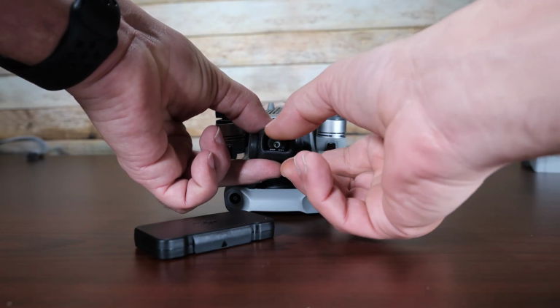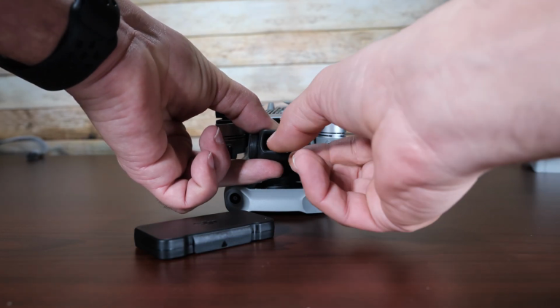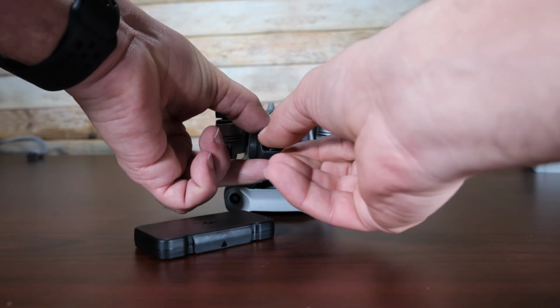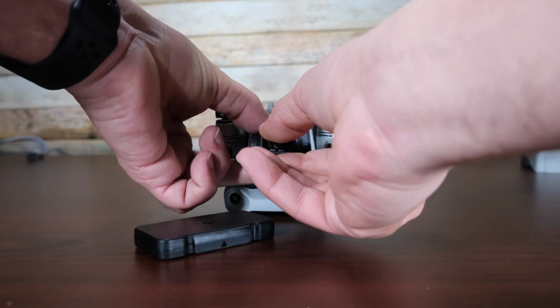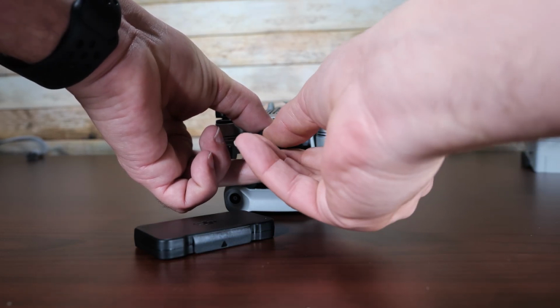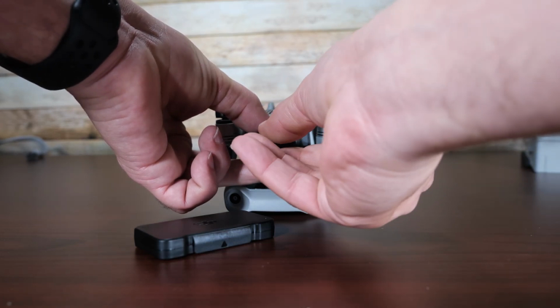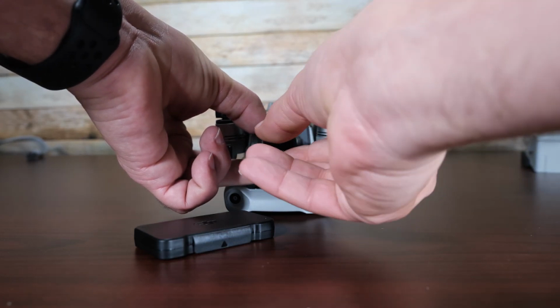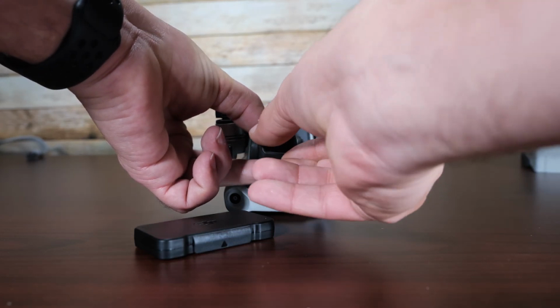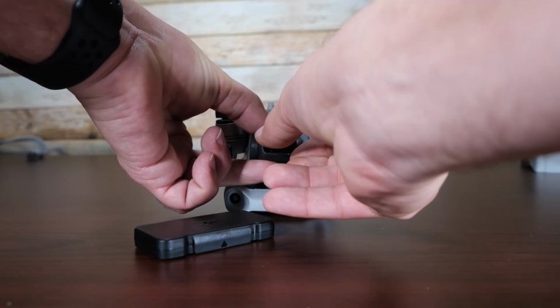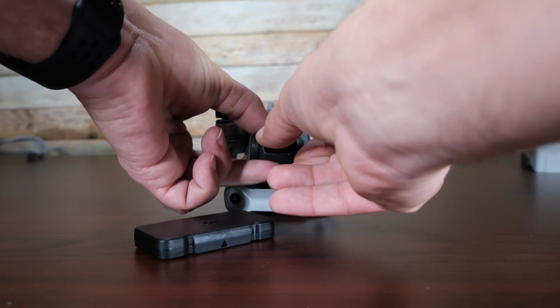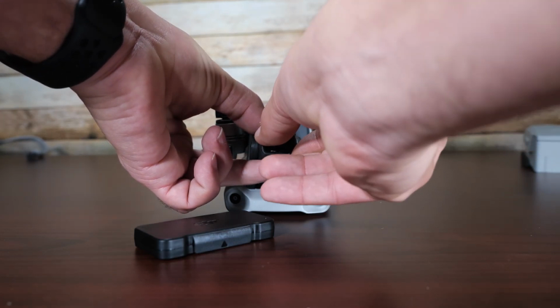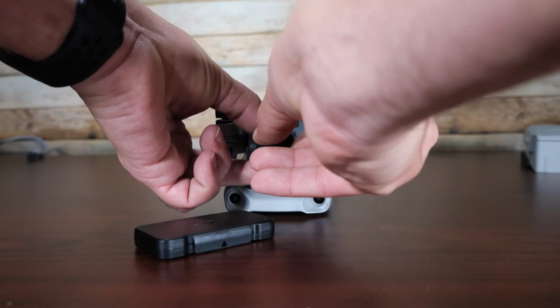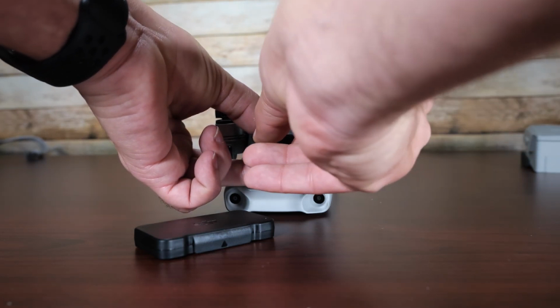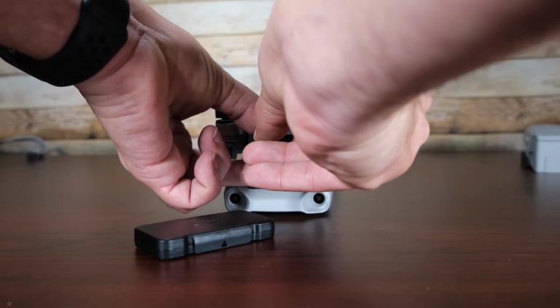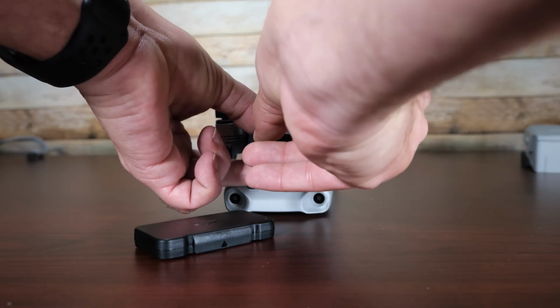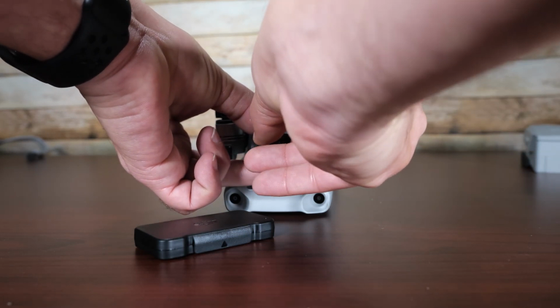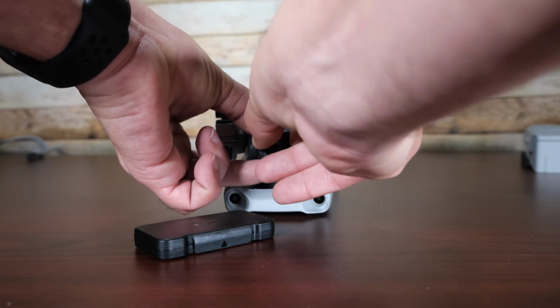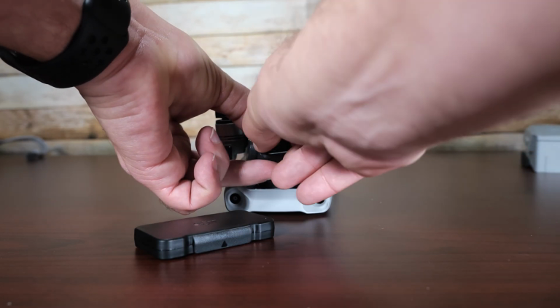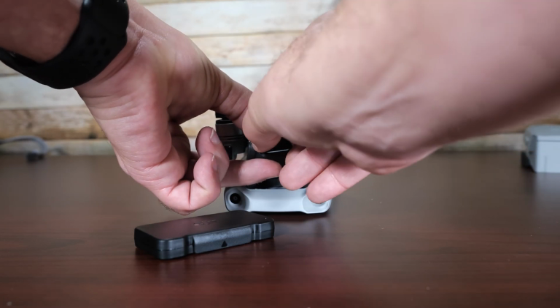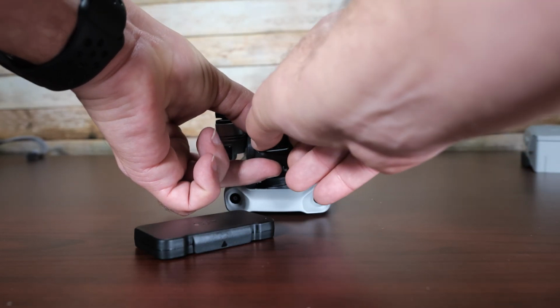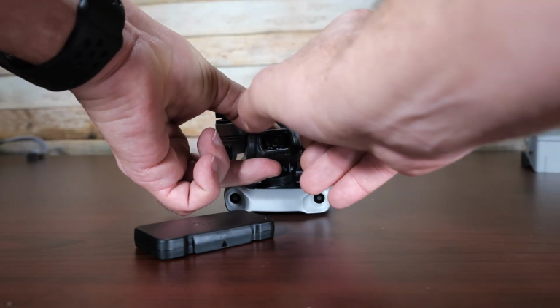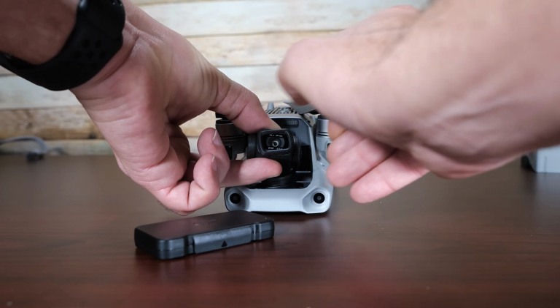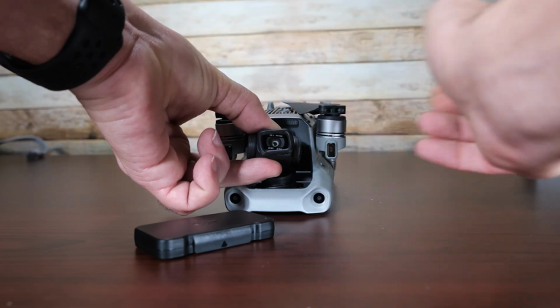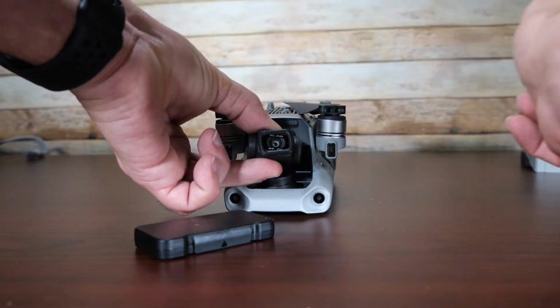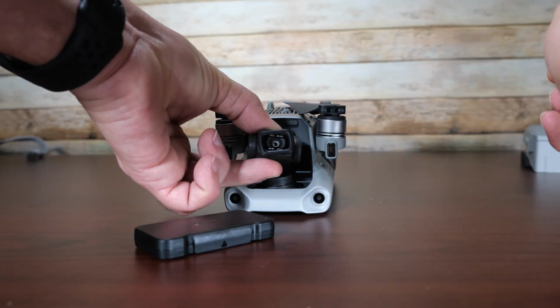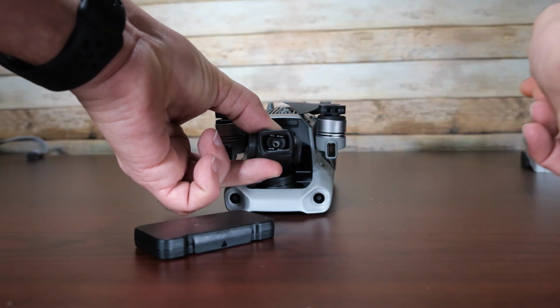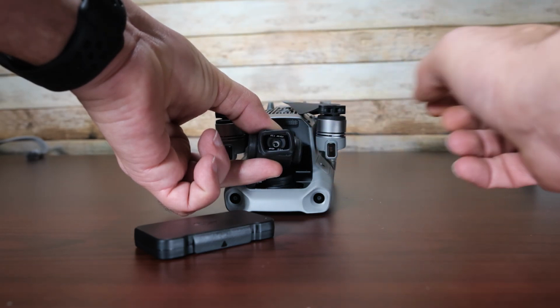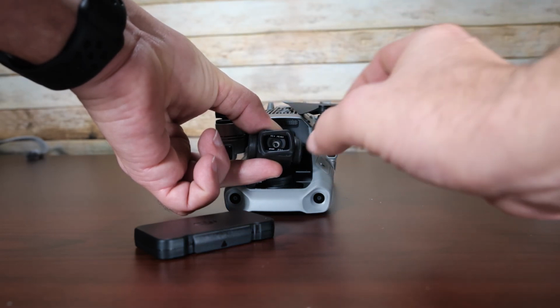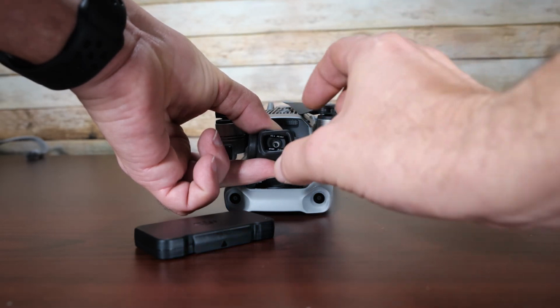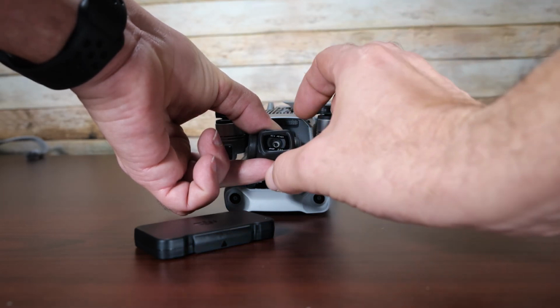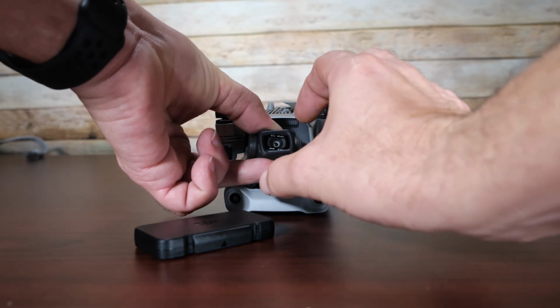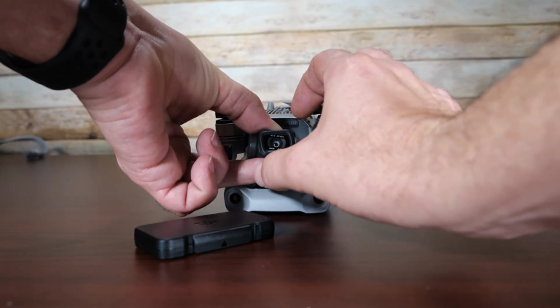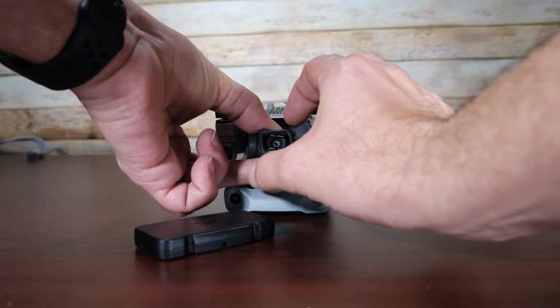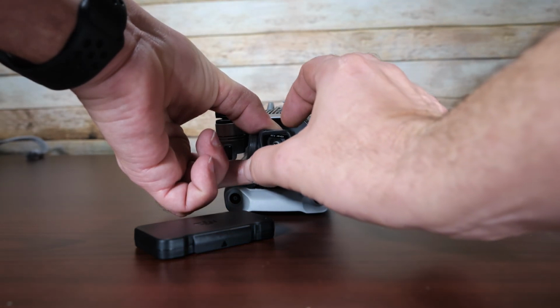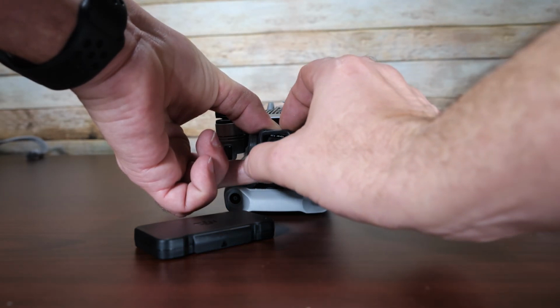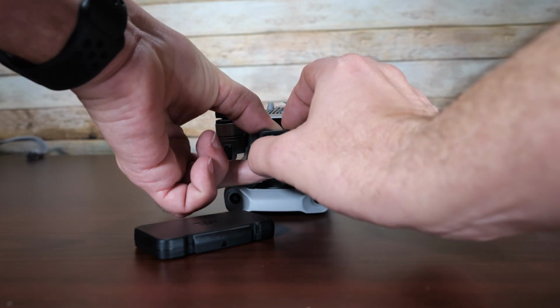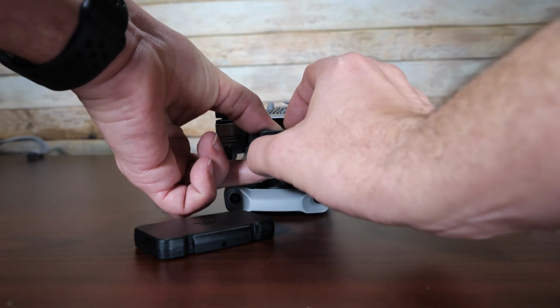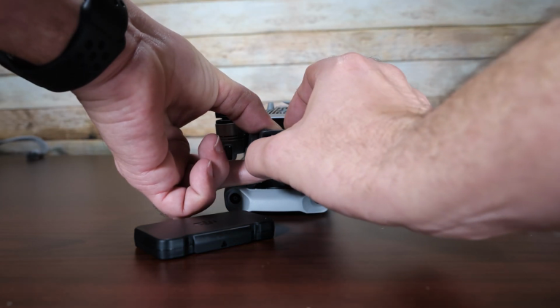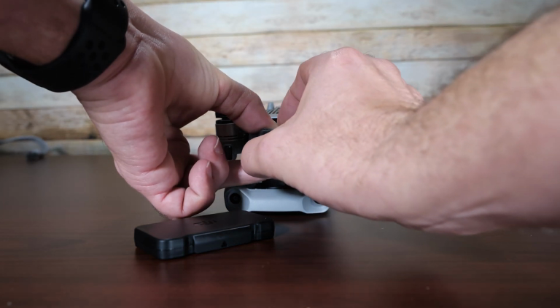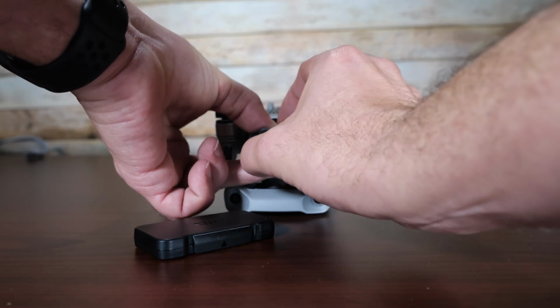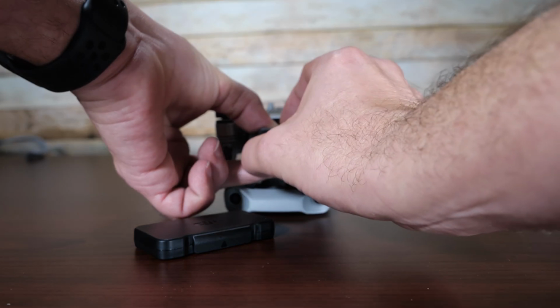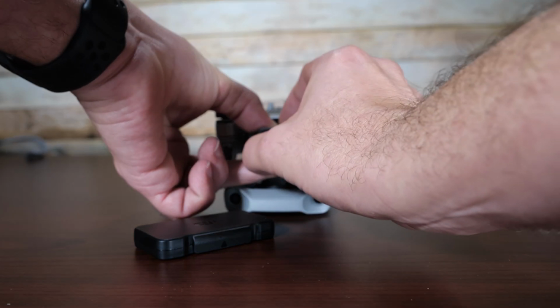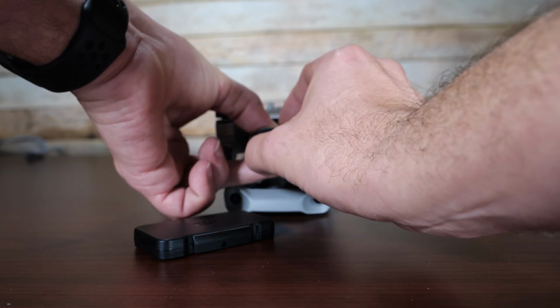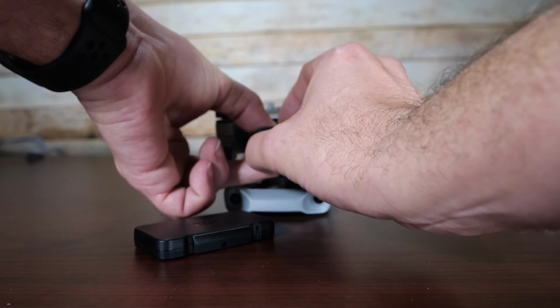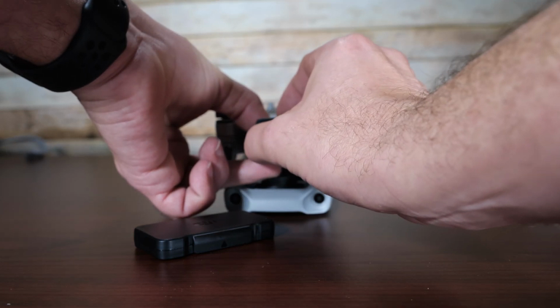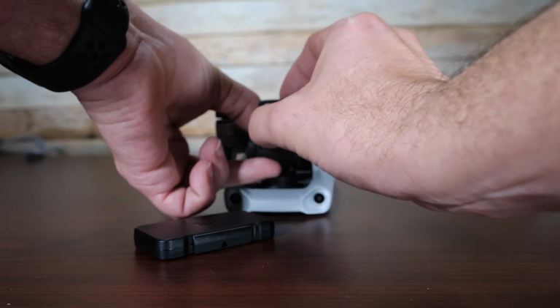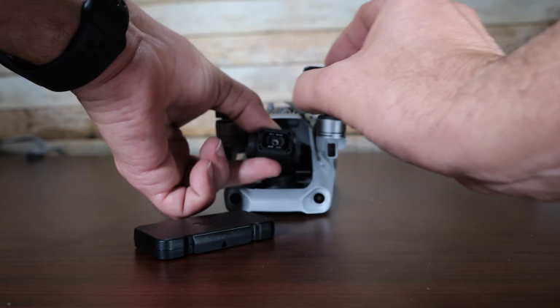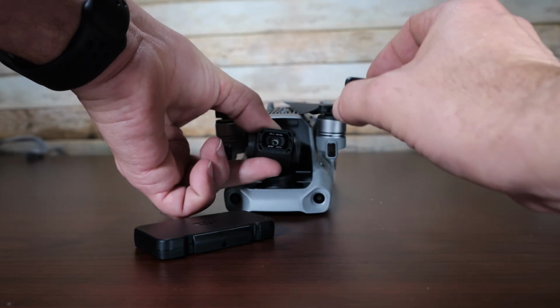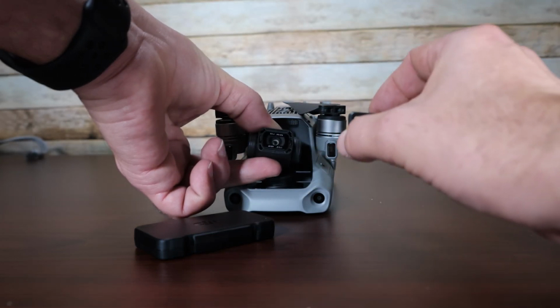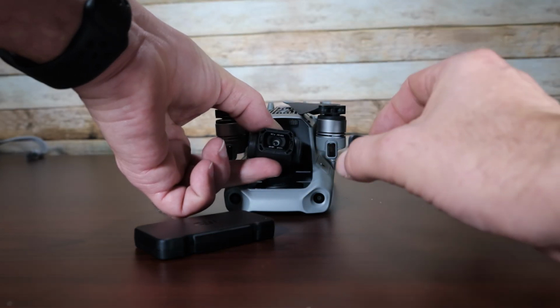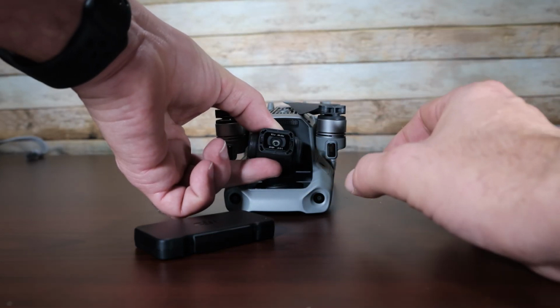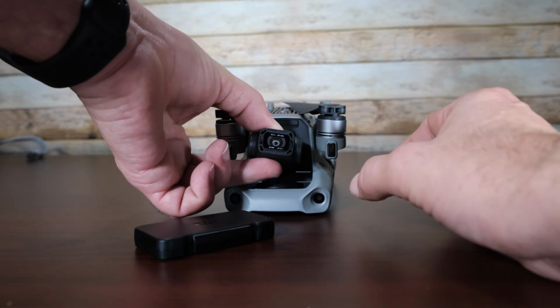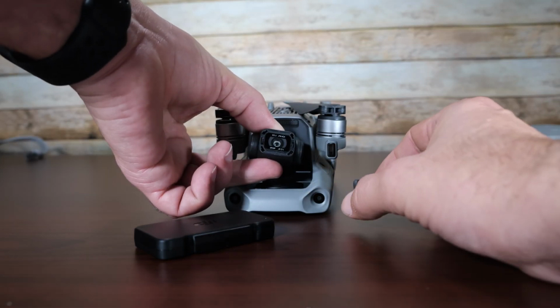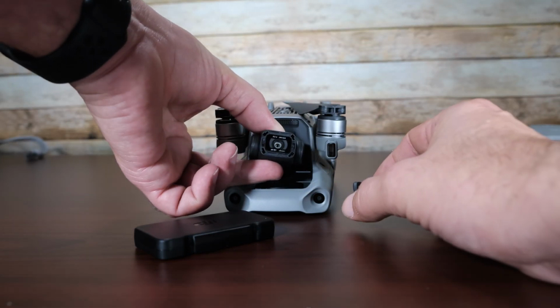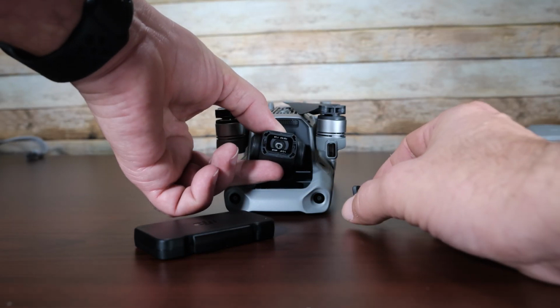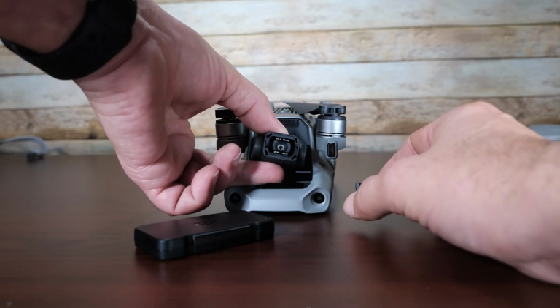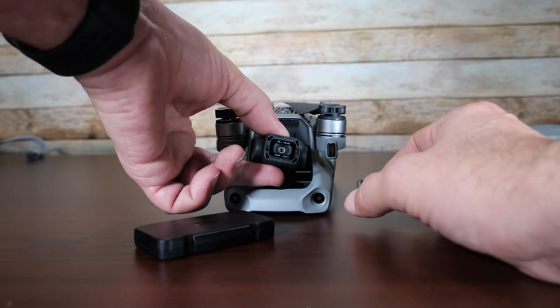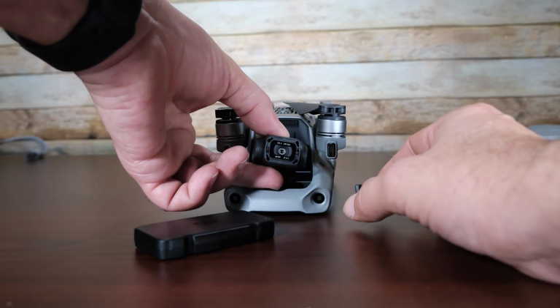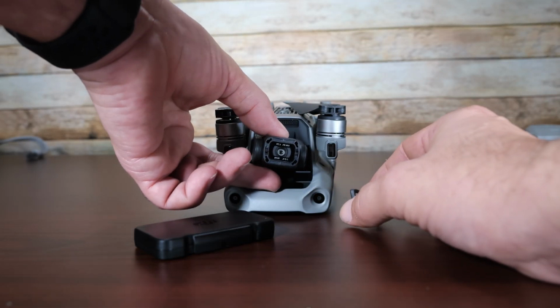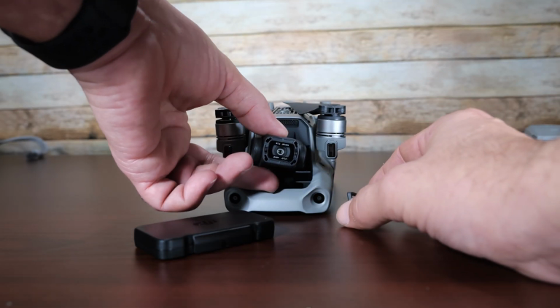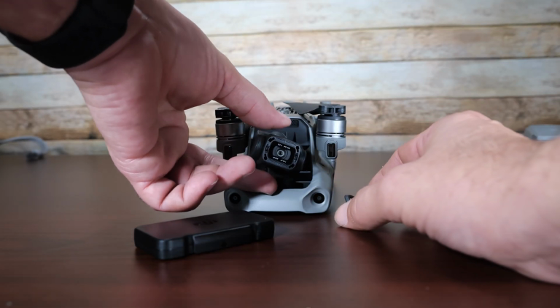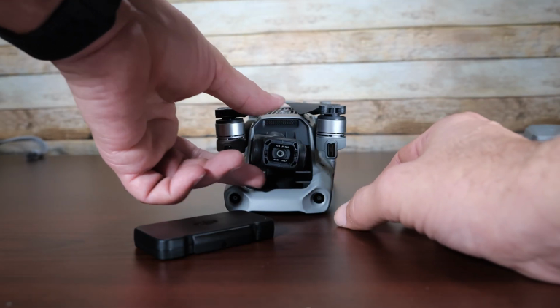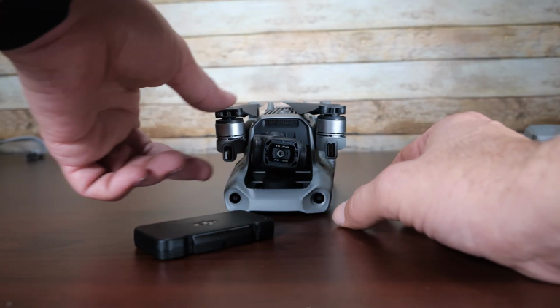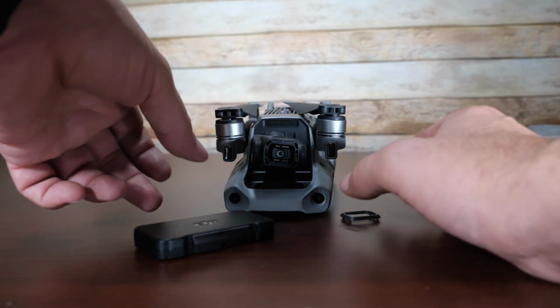So press in, turn, and at the corners there — just pull off.